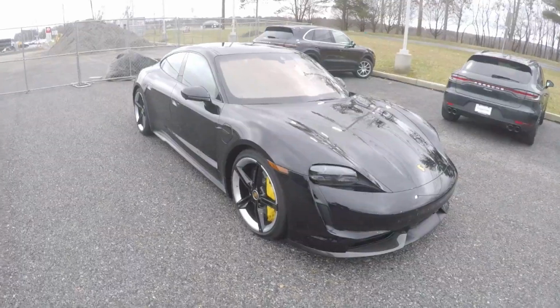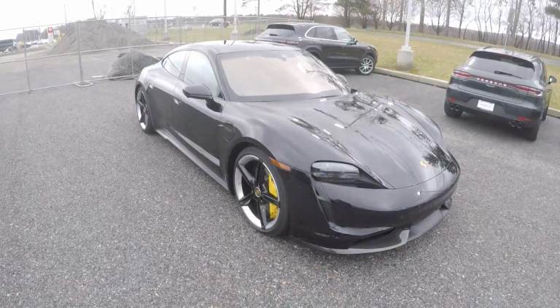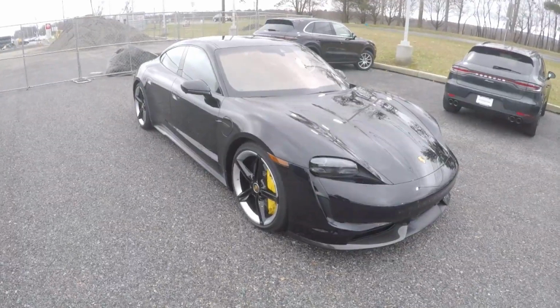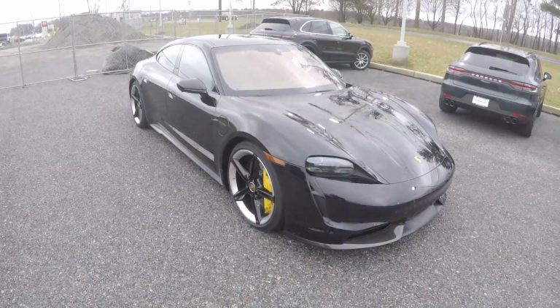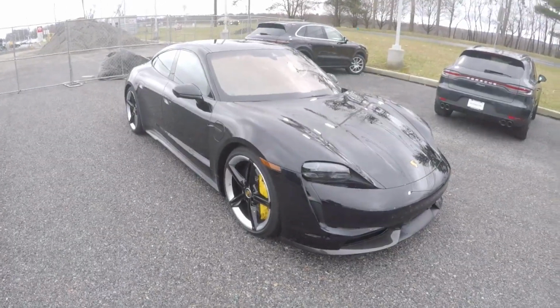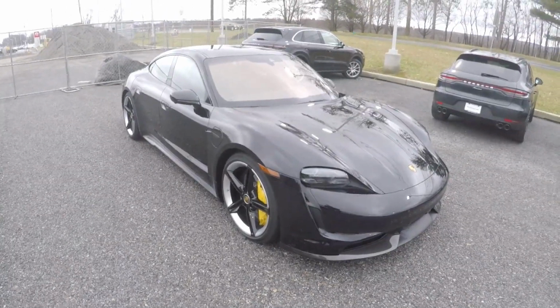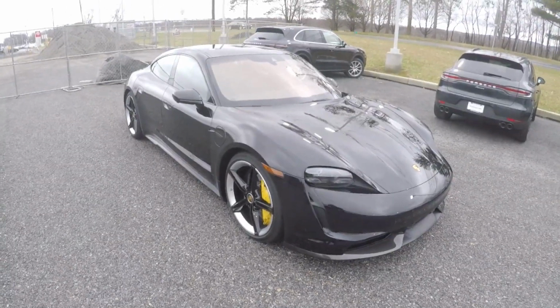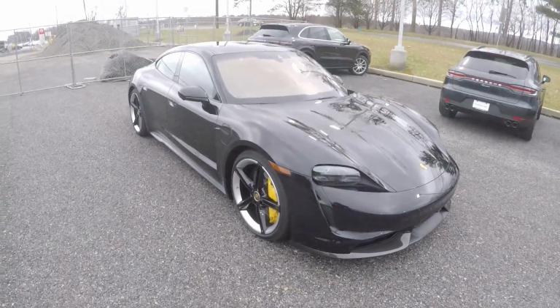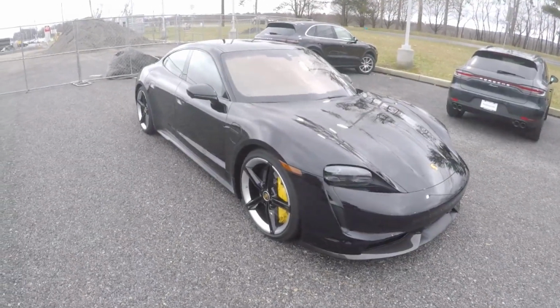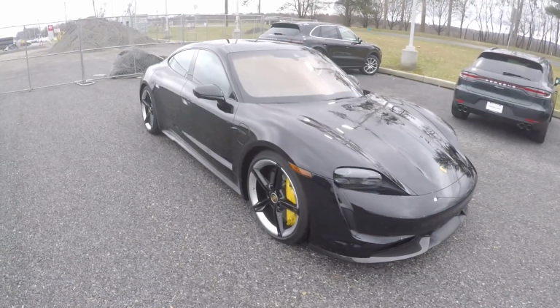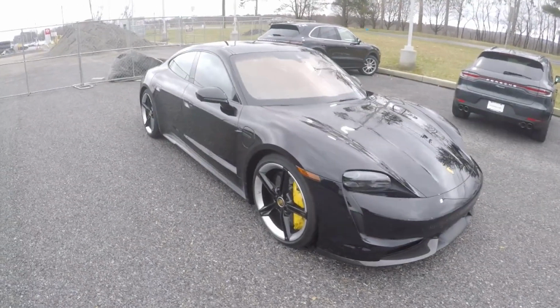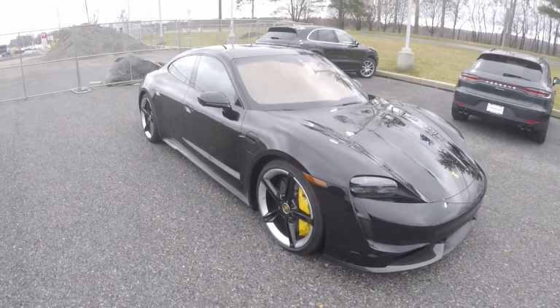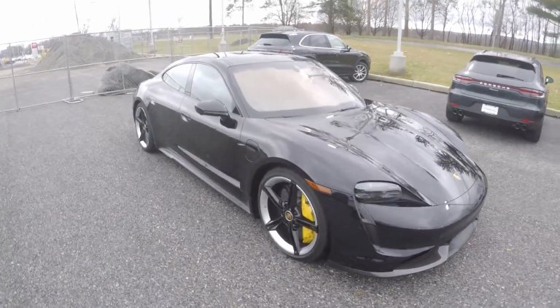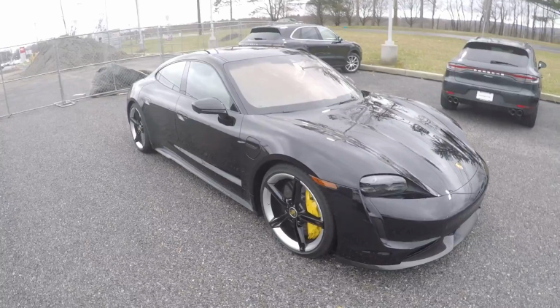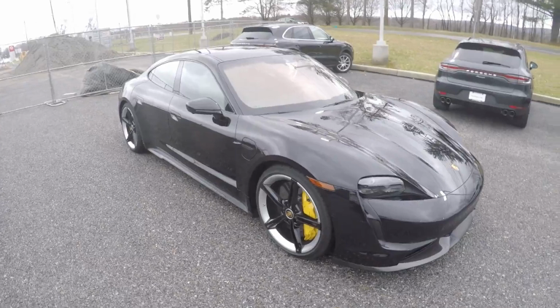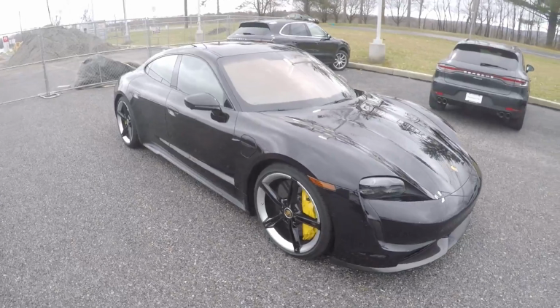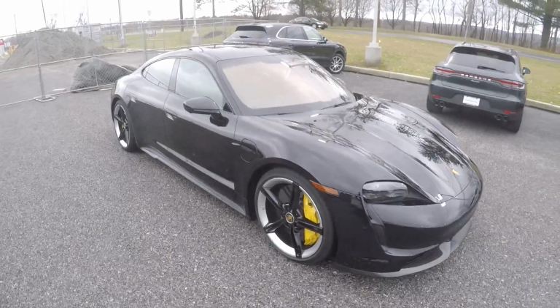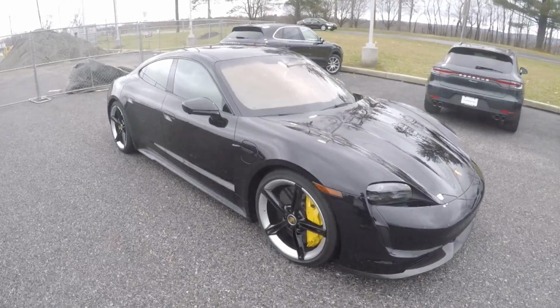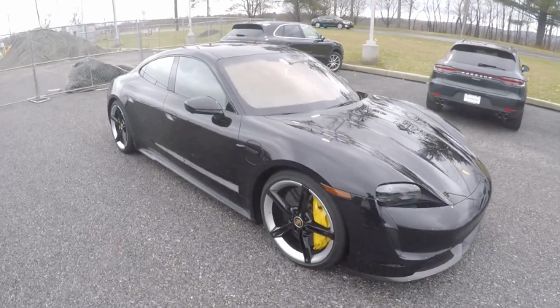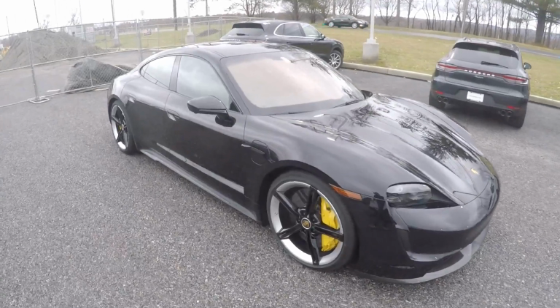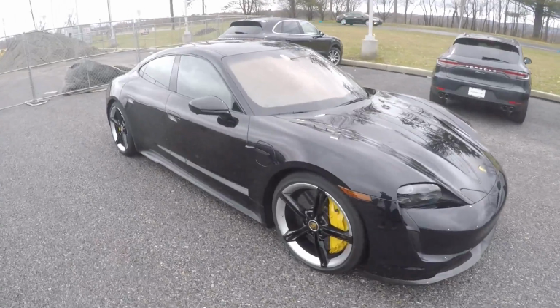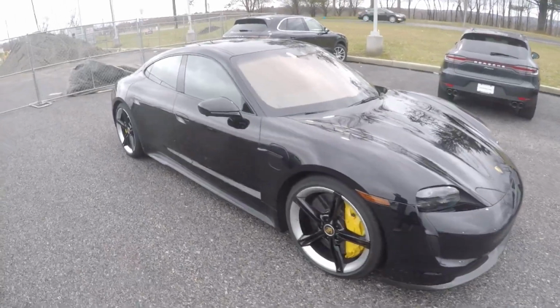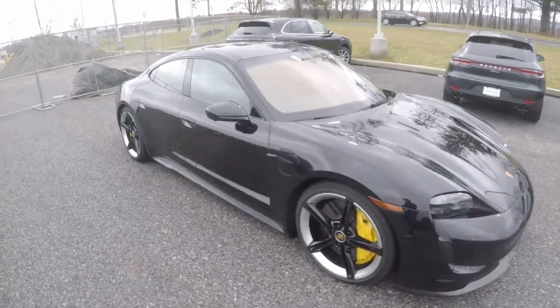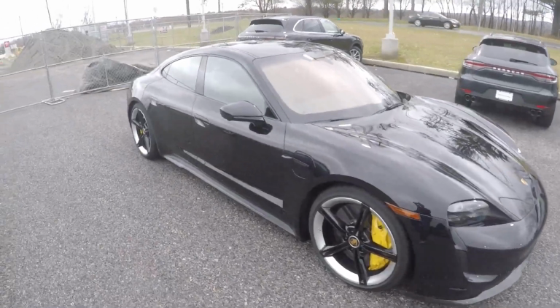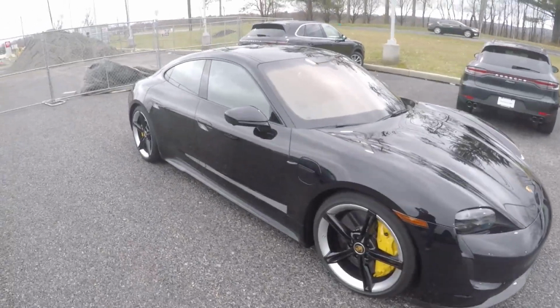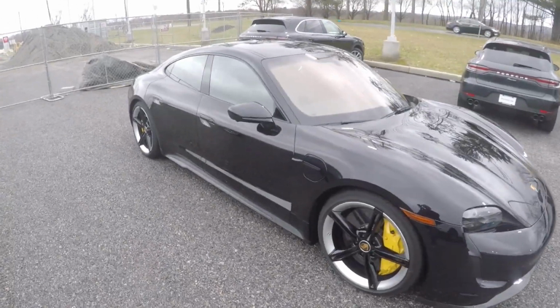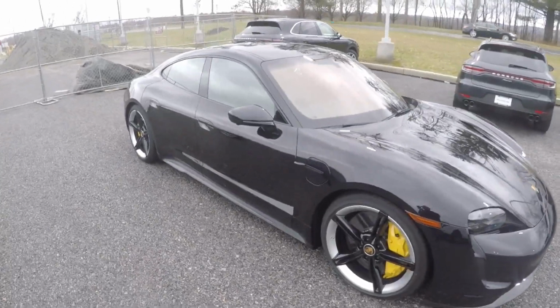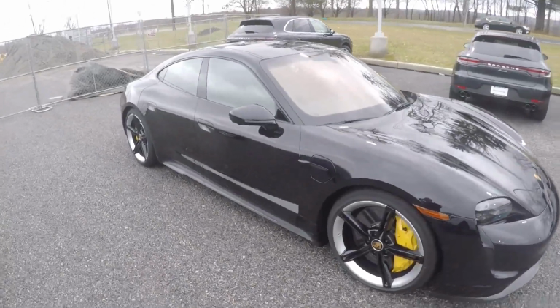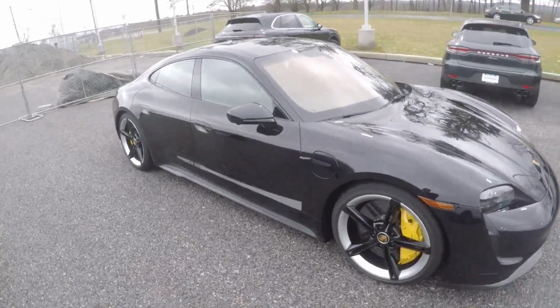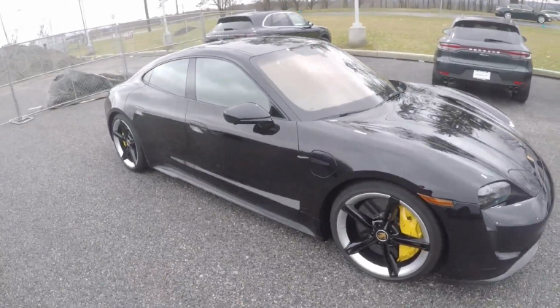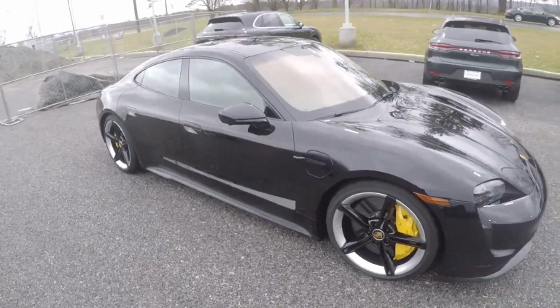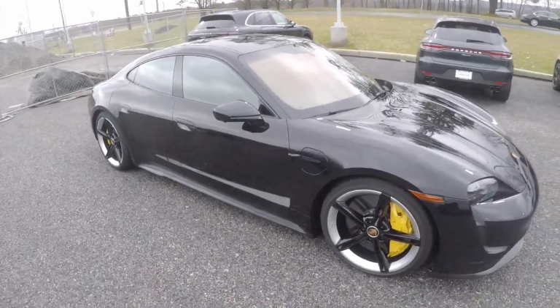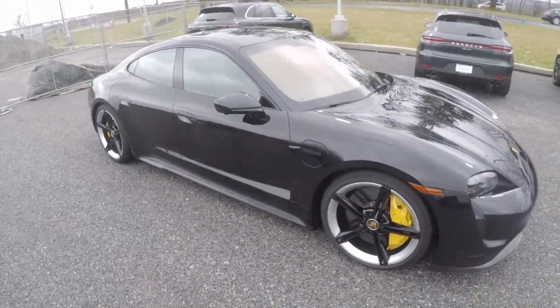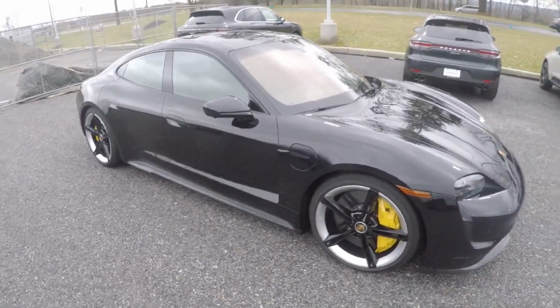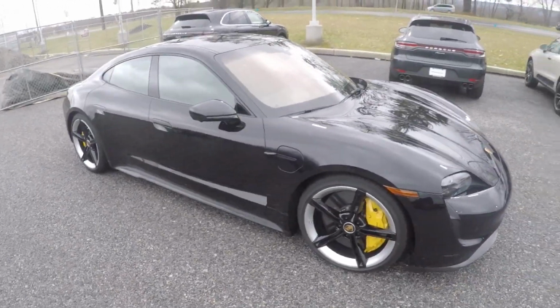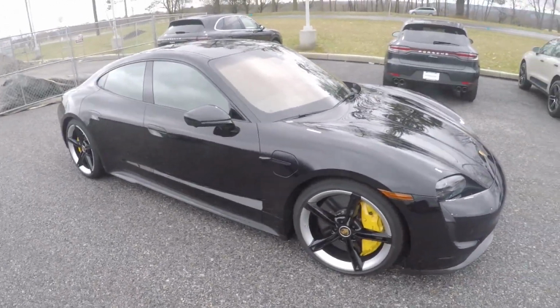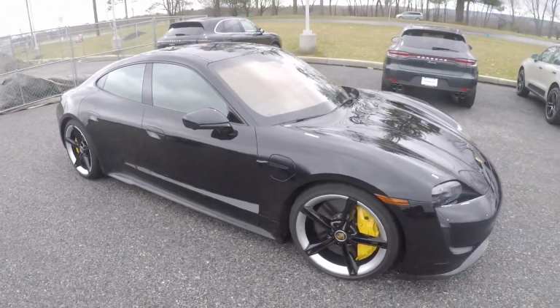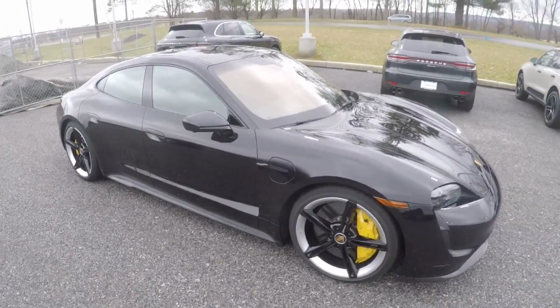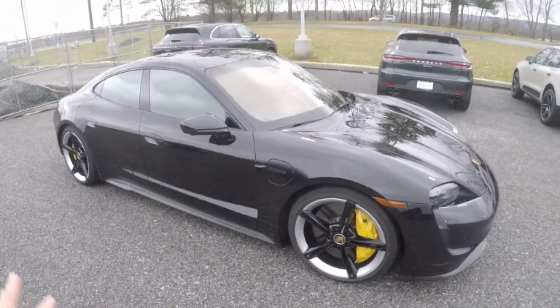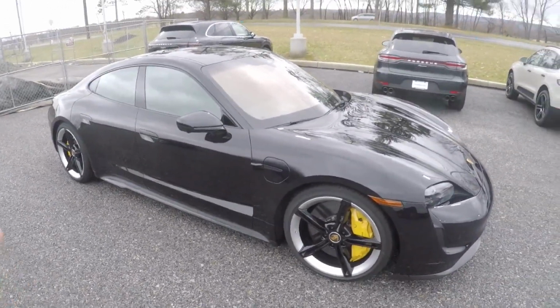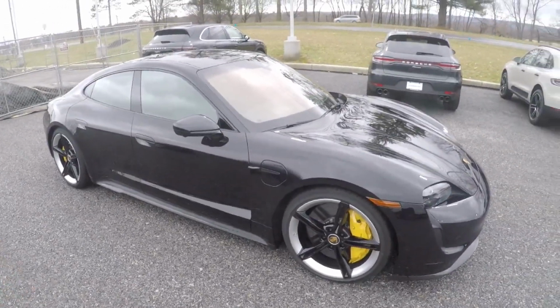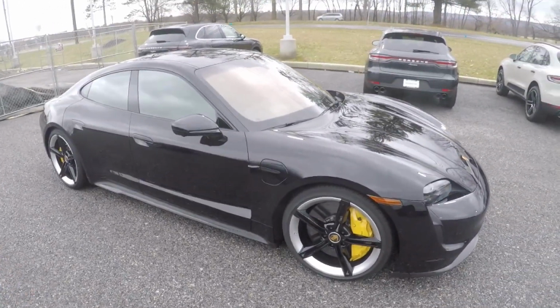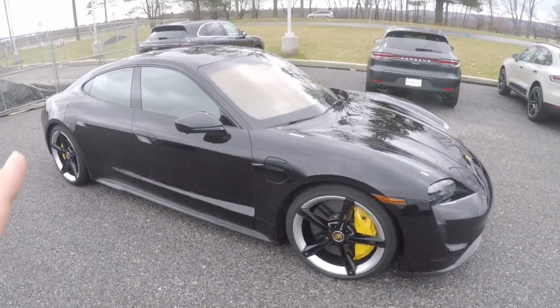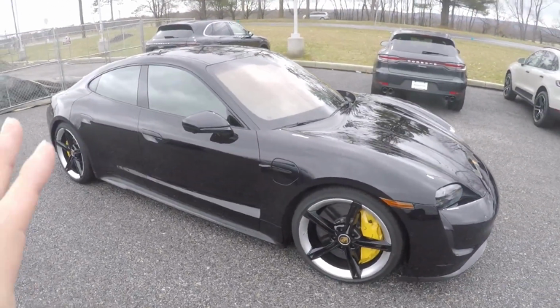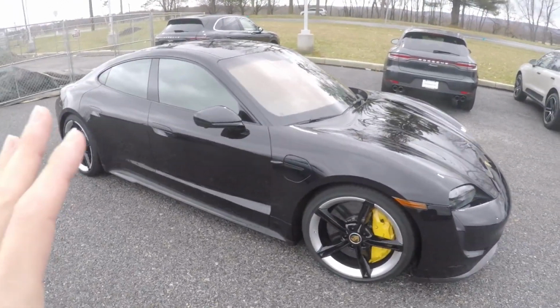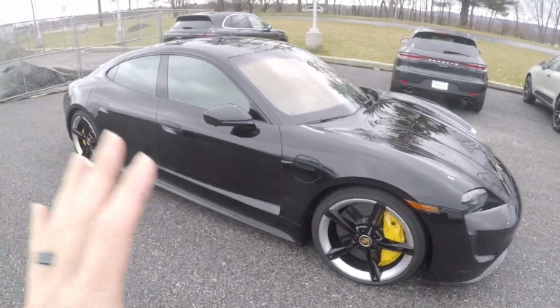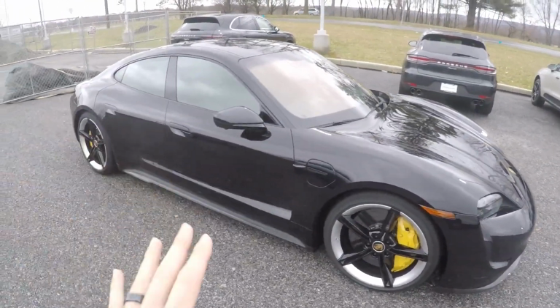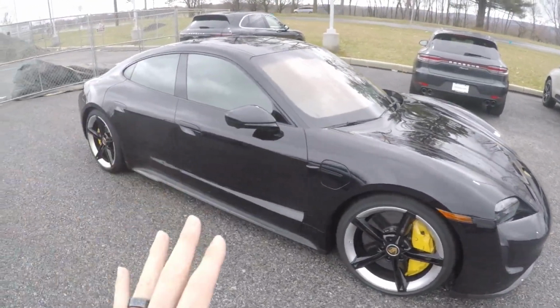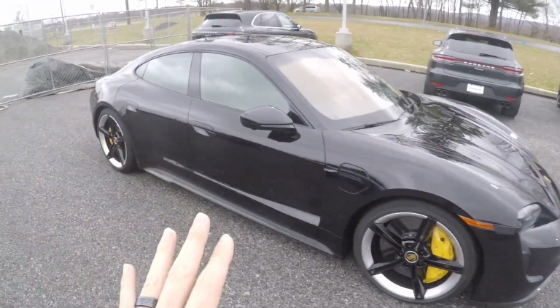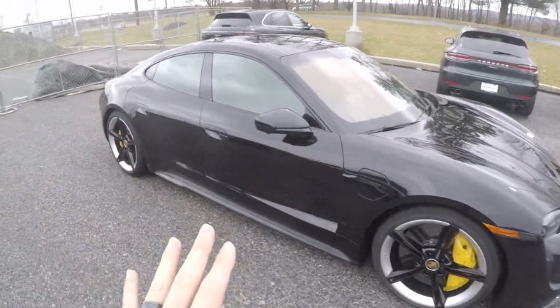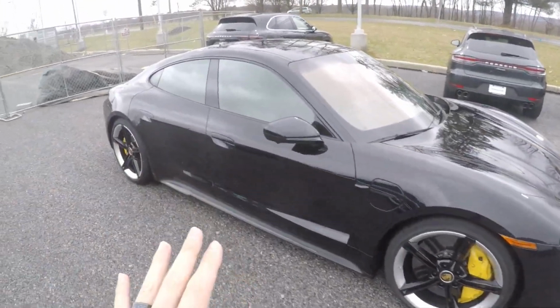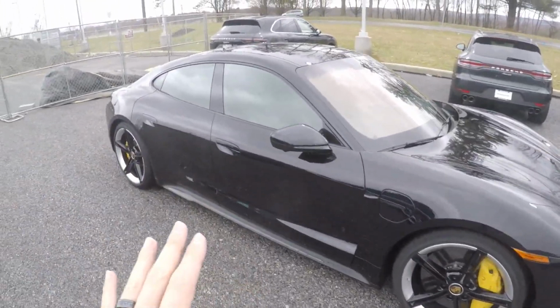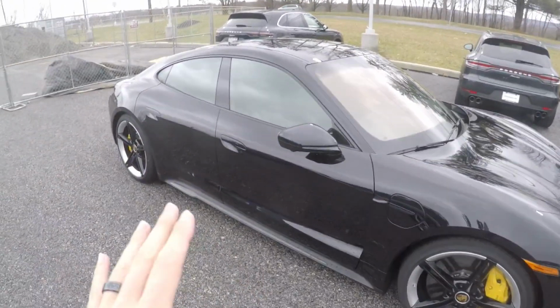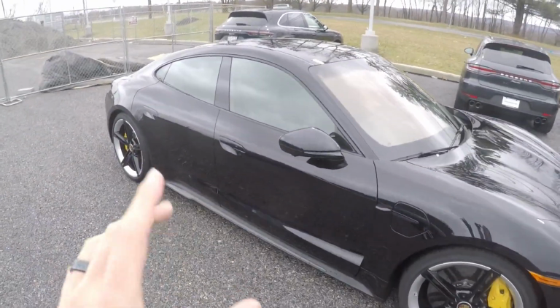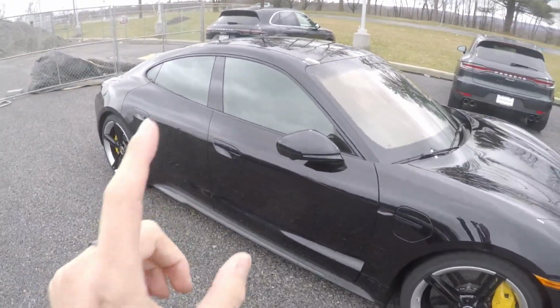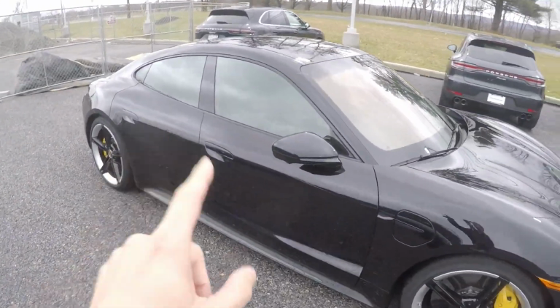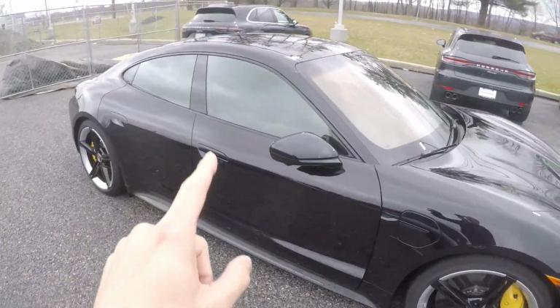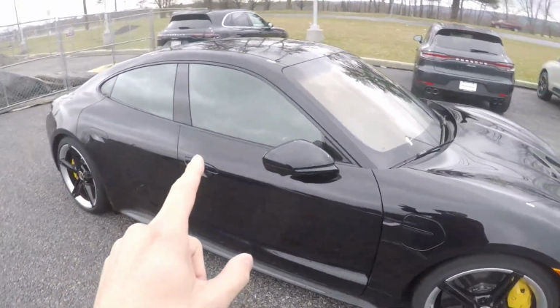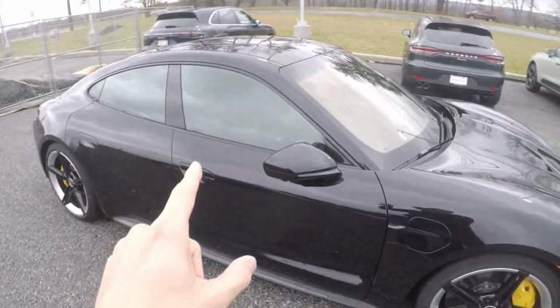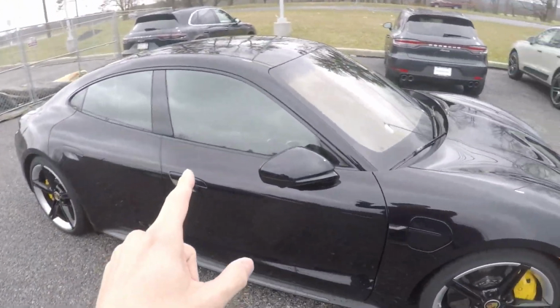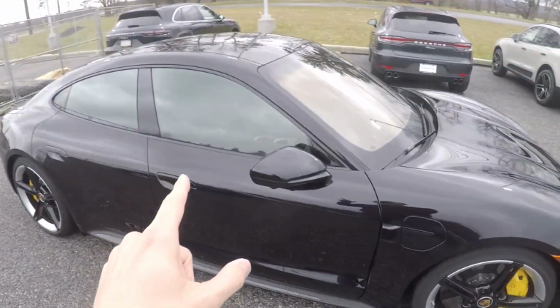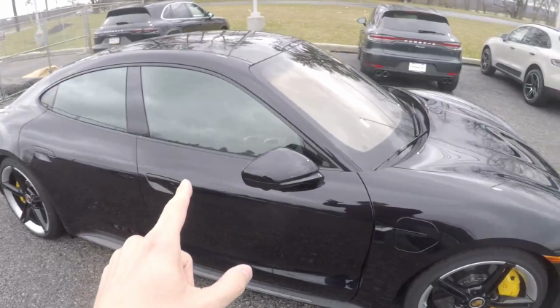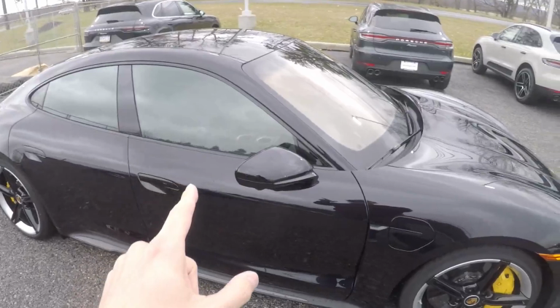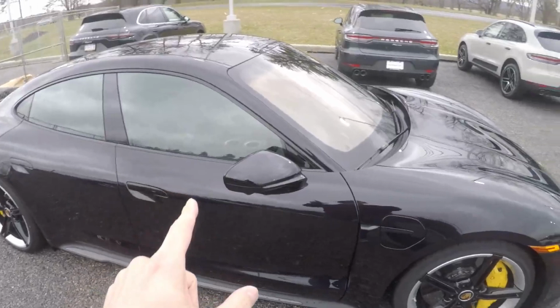It is an unseasonably warm and windy day here in Mechanicsburg. This car is finished in black with black leather as well.